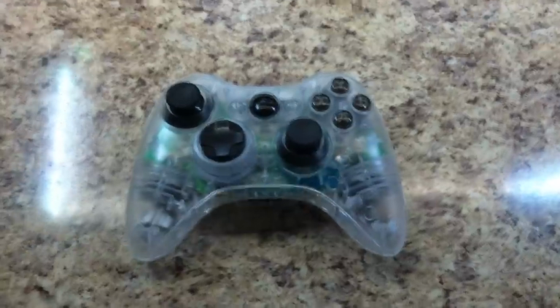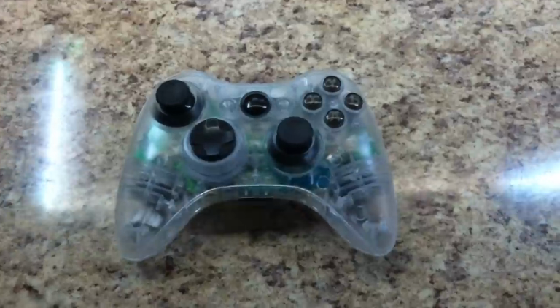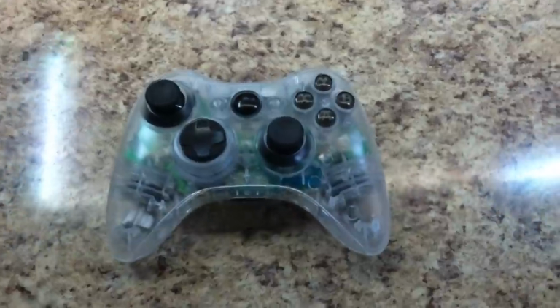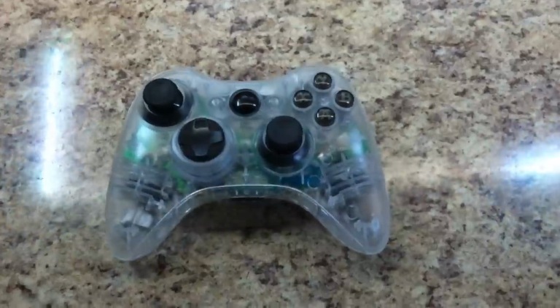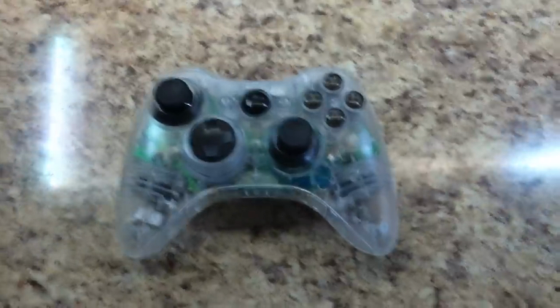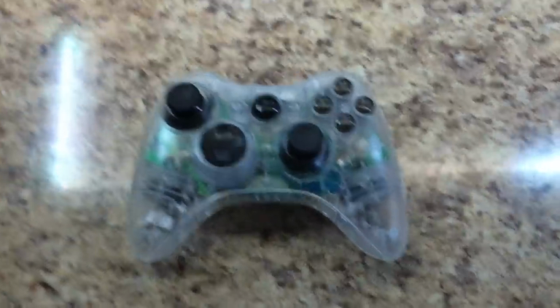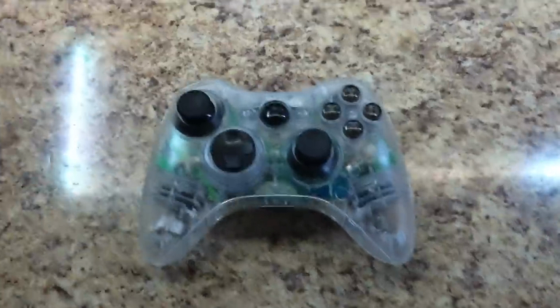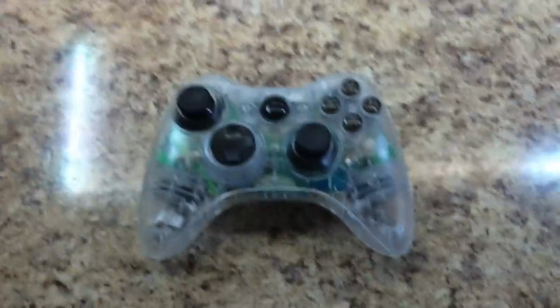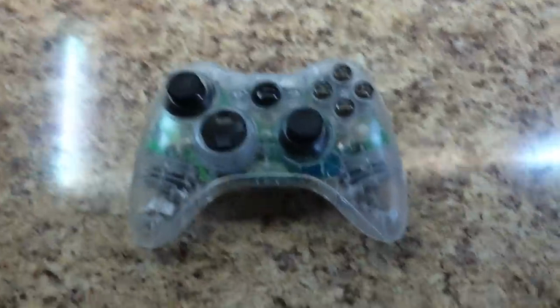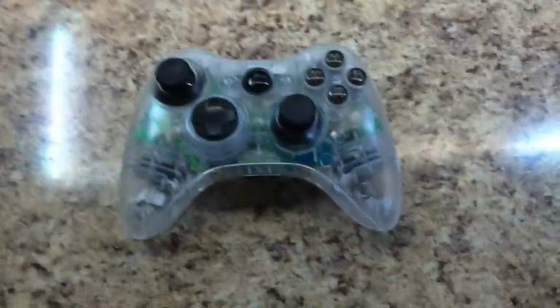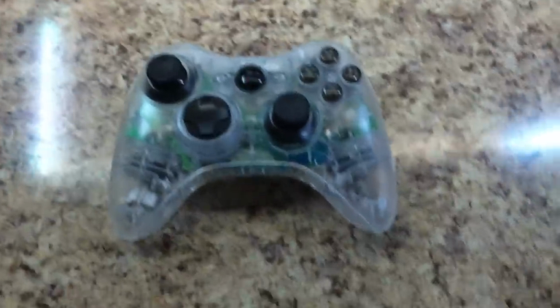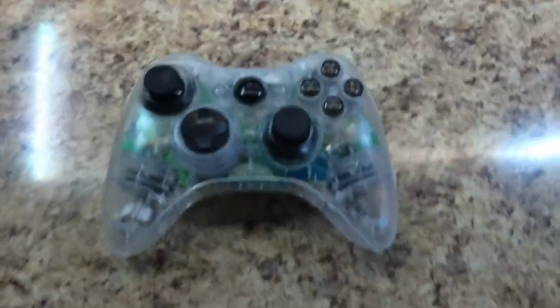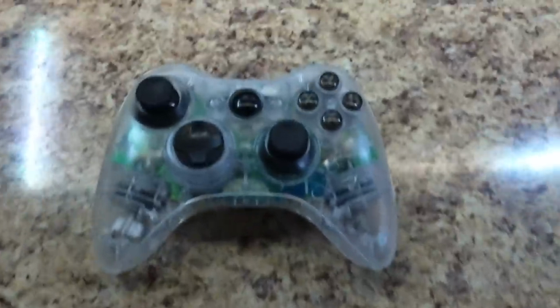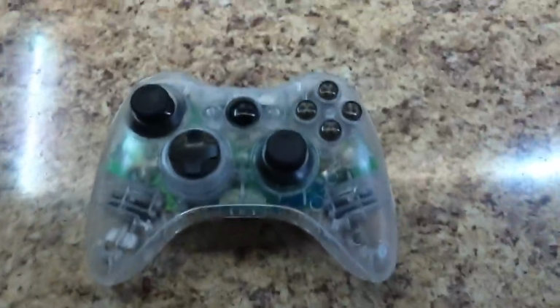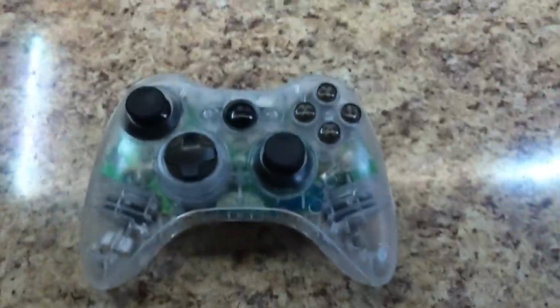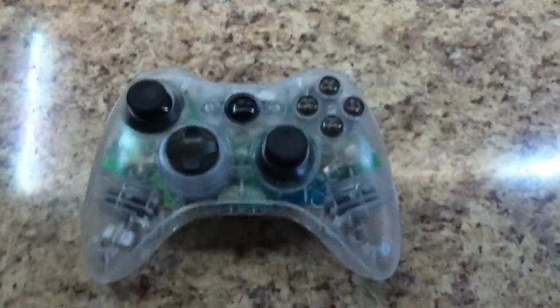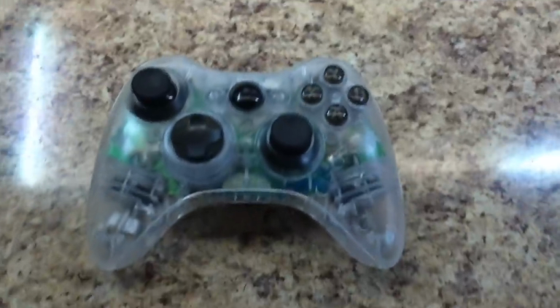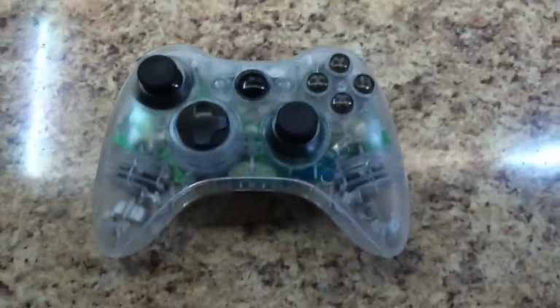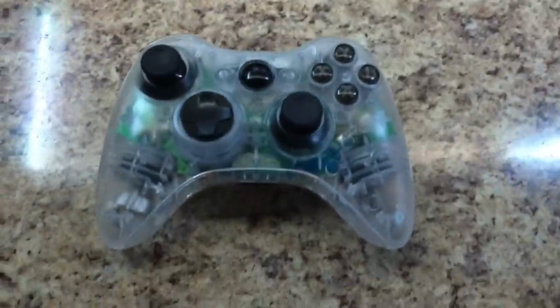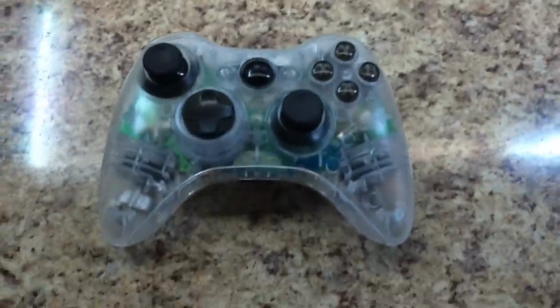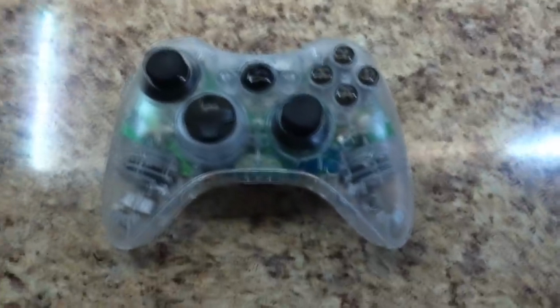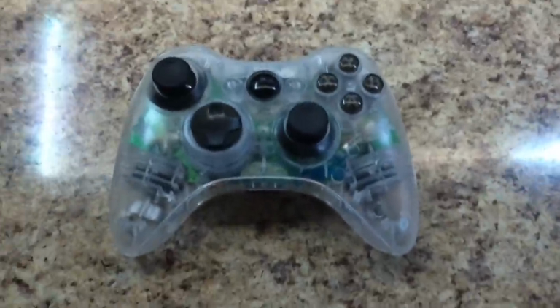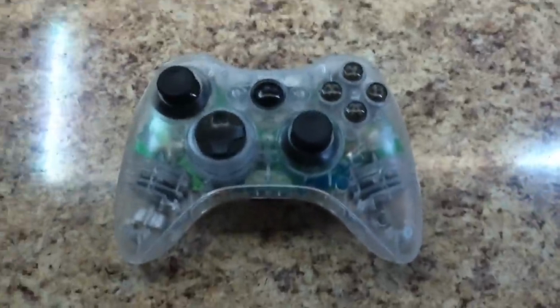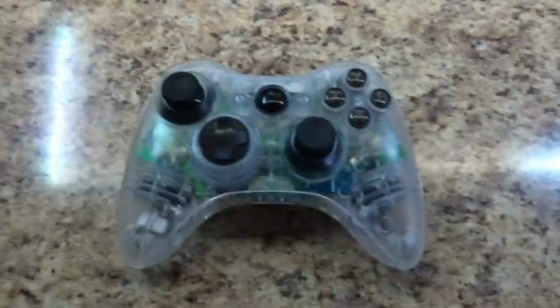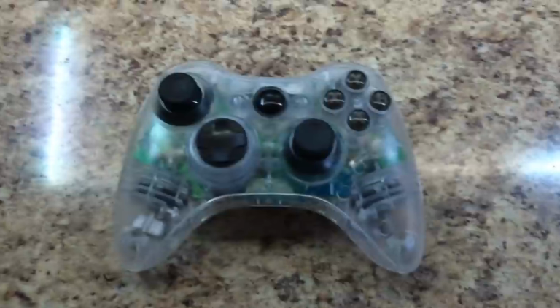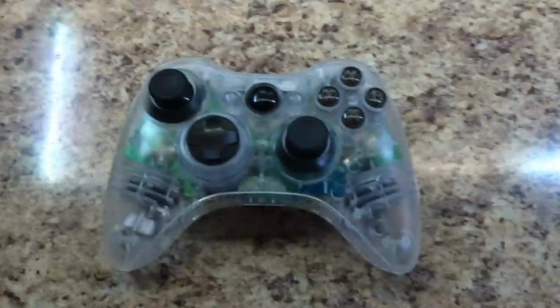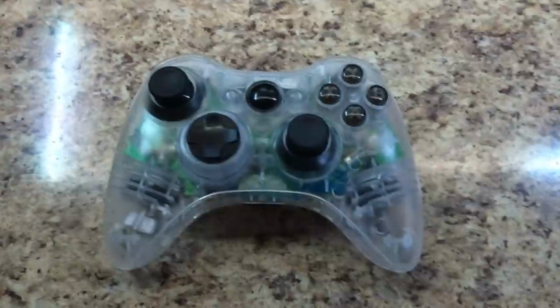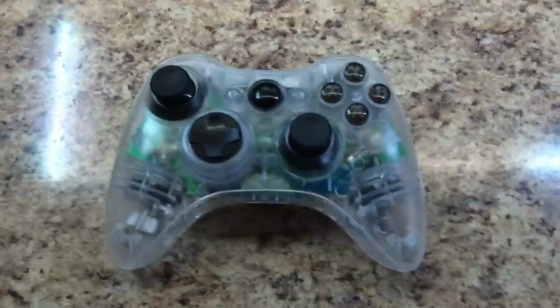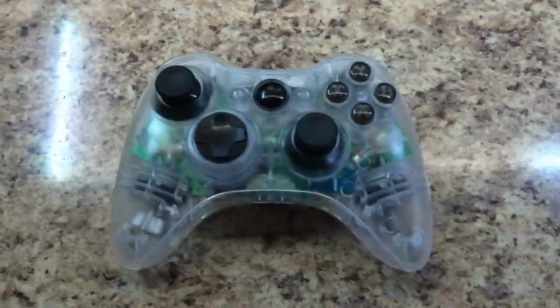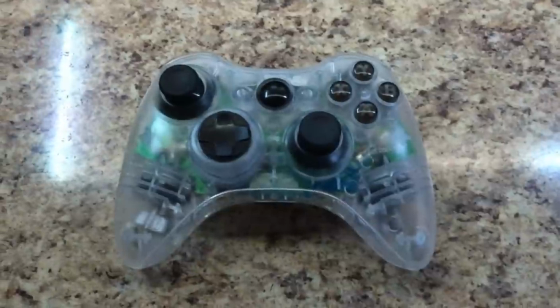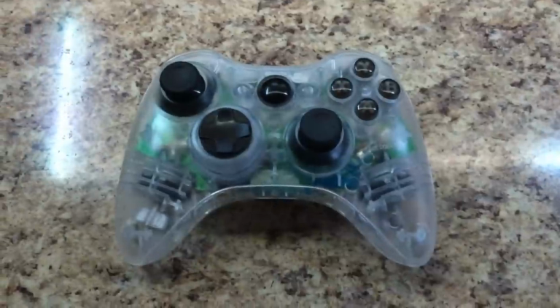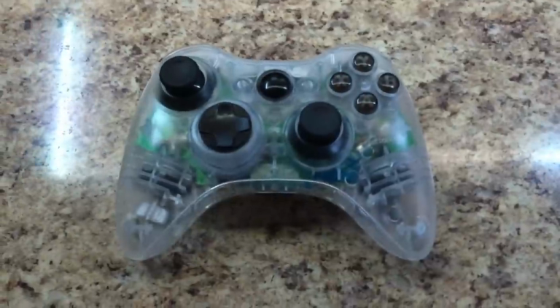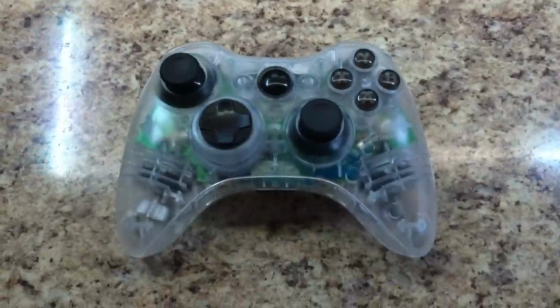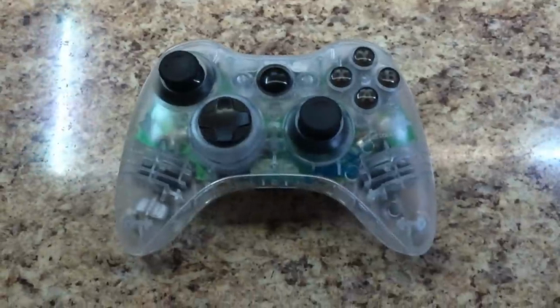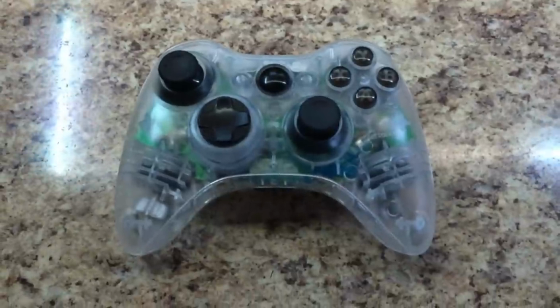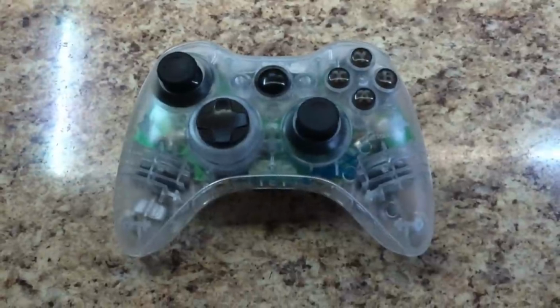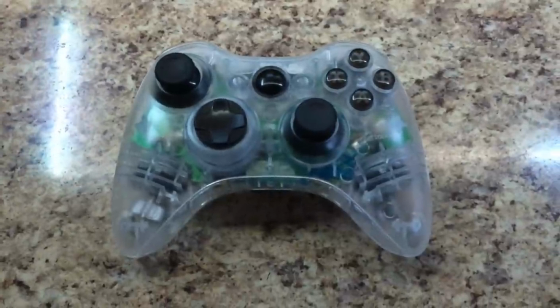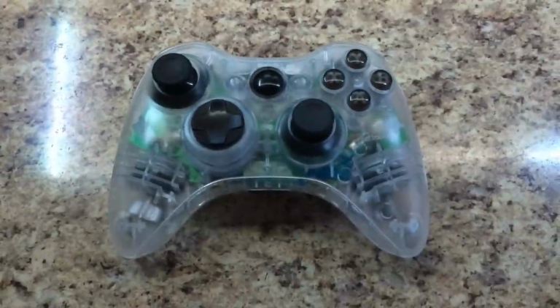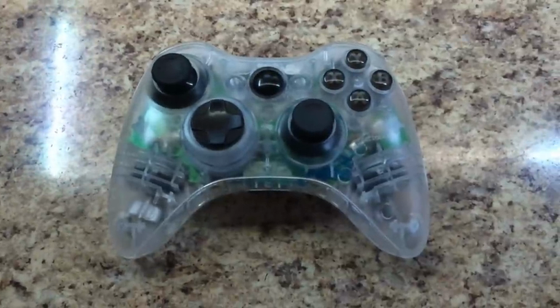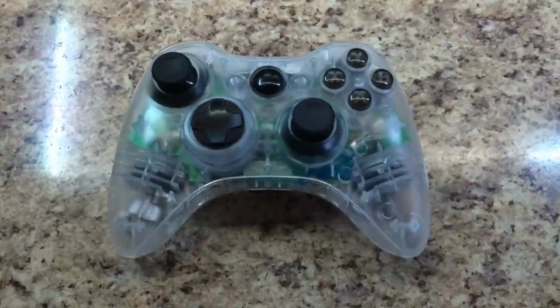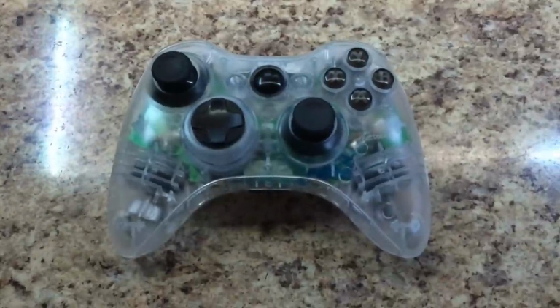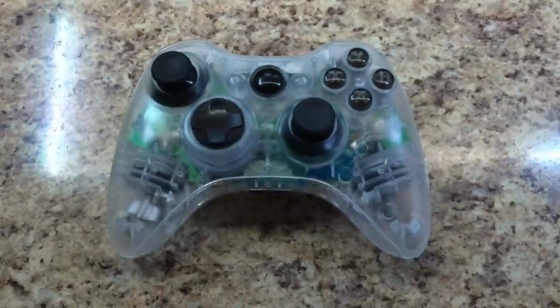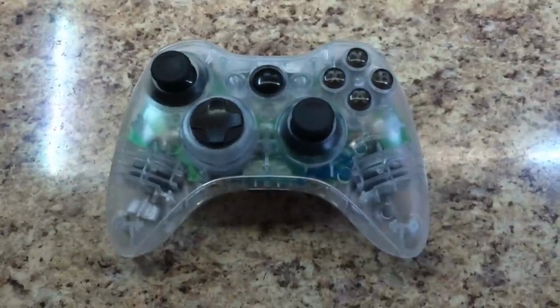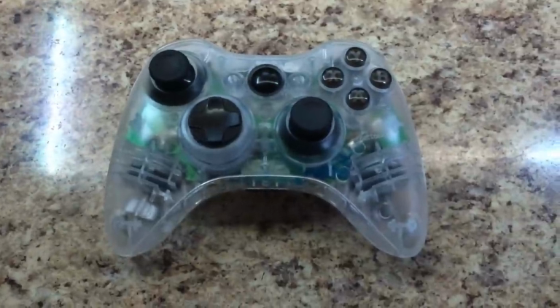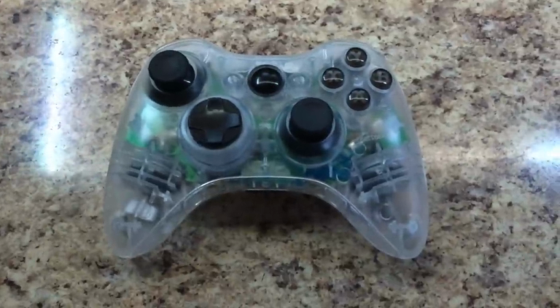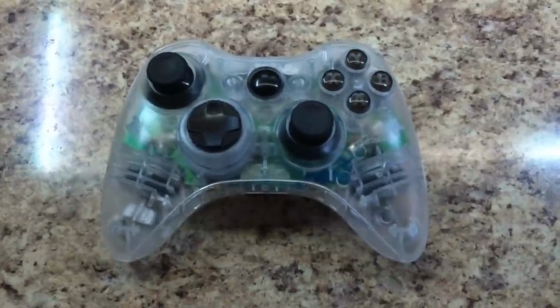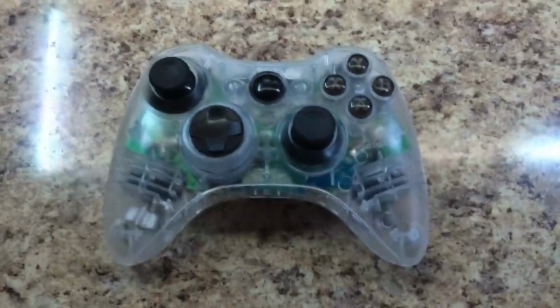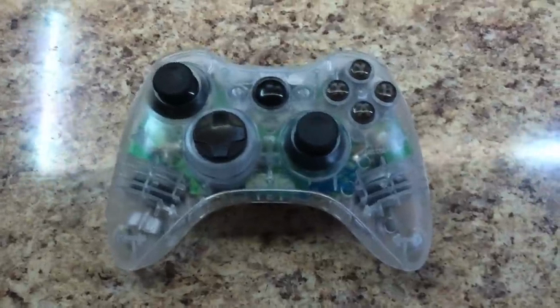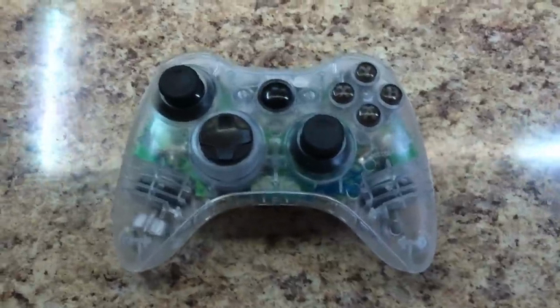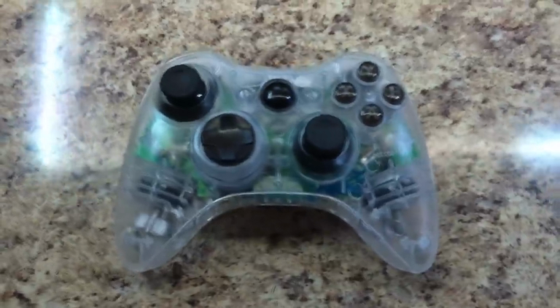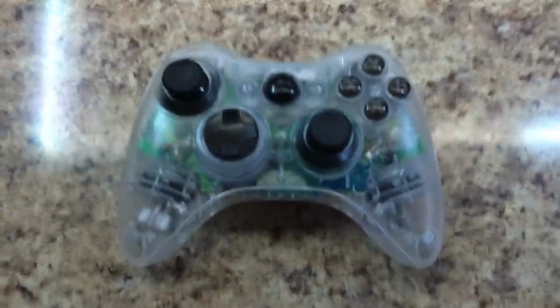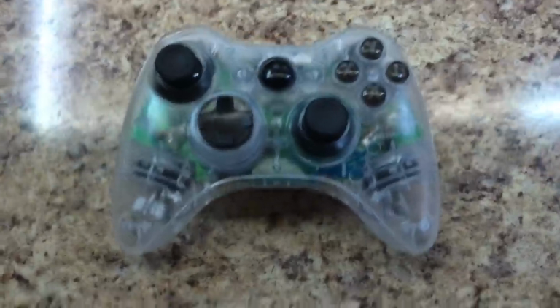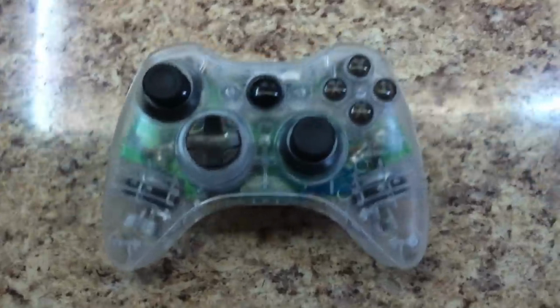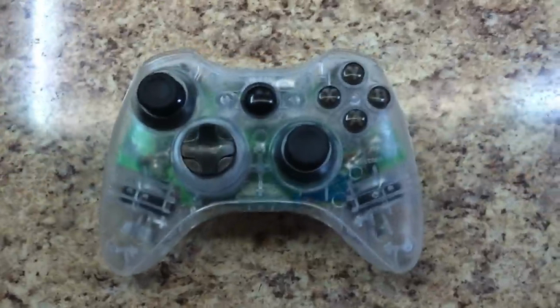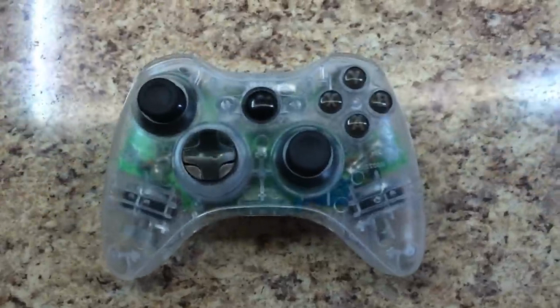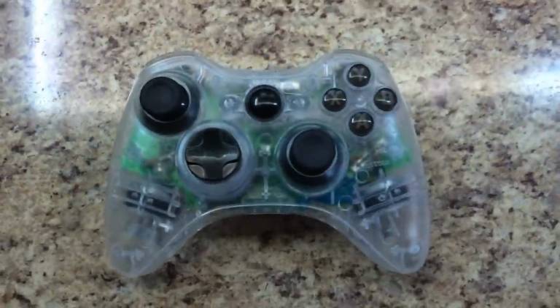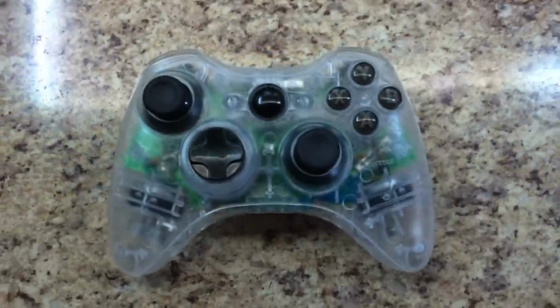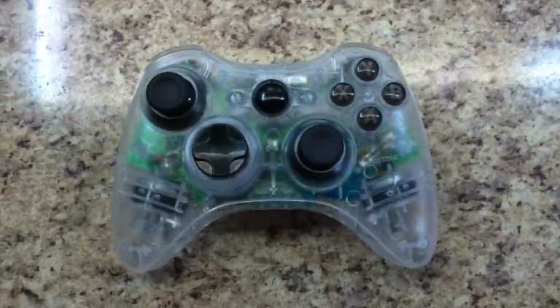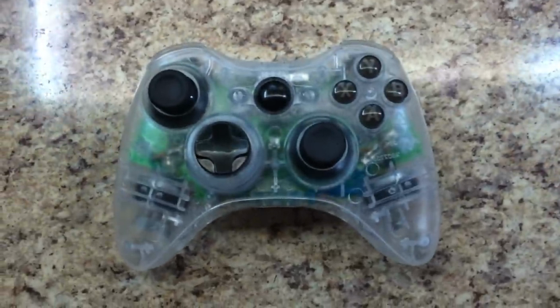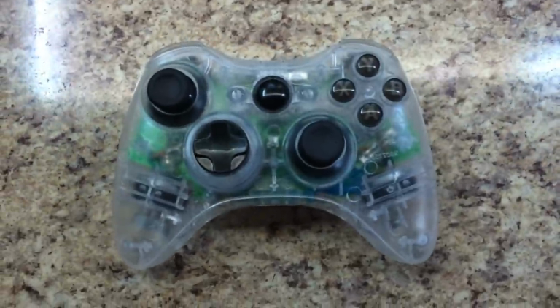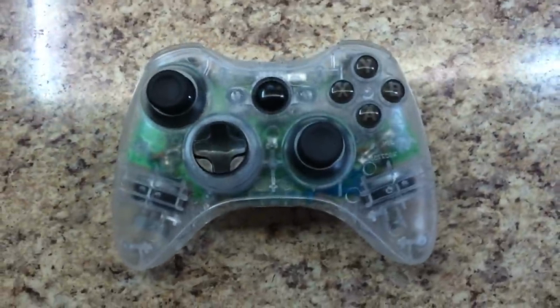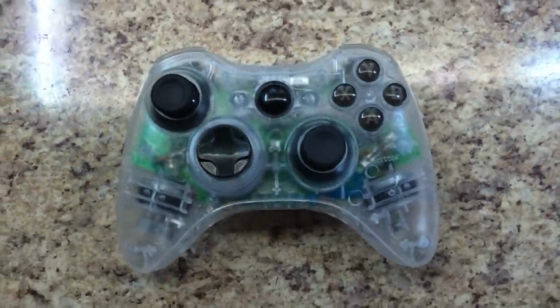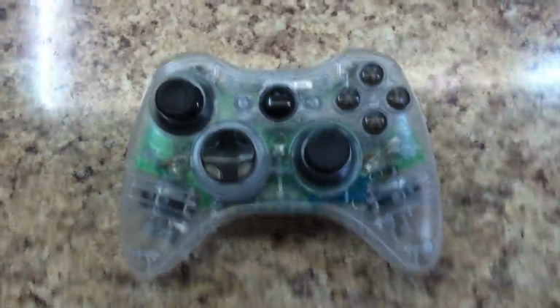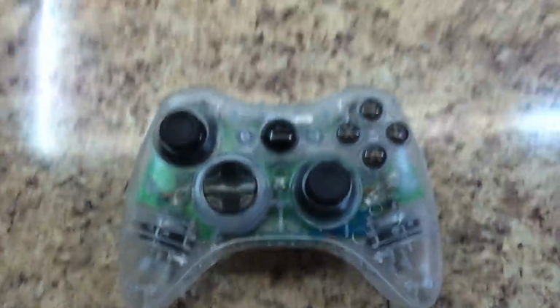Hey guys, what's up? Sharky's Customs here, and I'm showing you guys my newest controller, just finished.